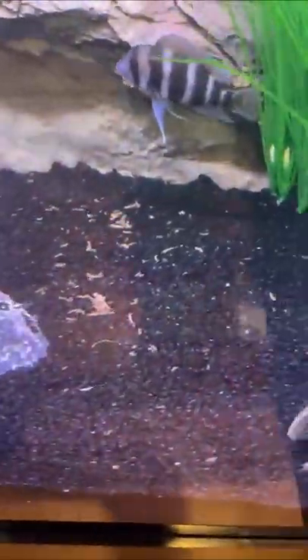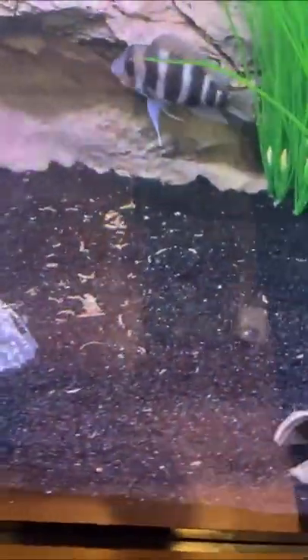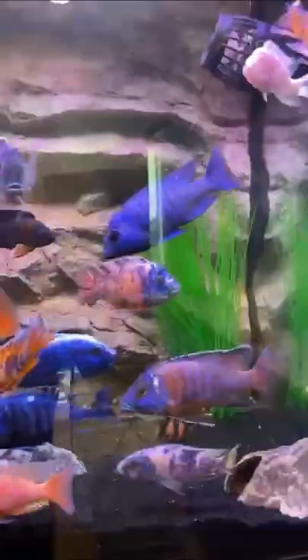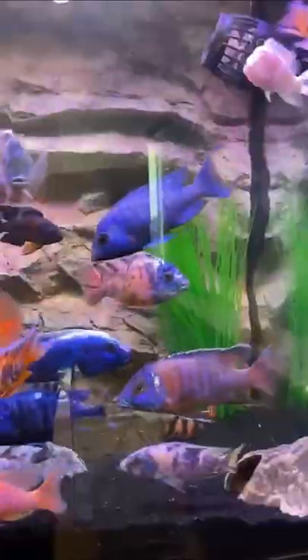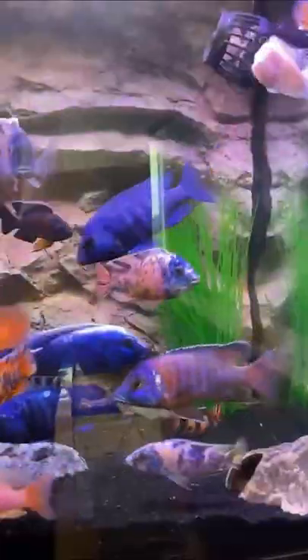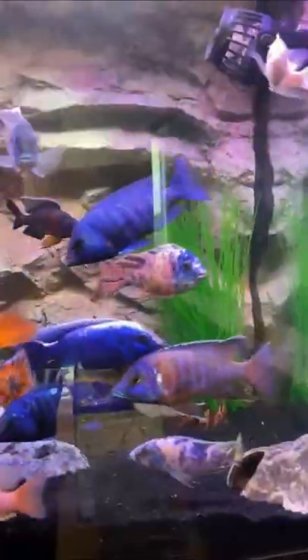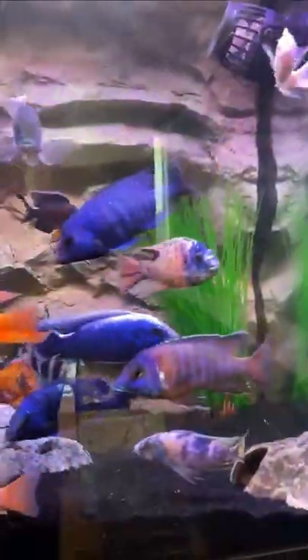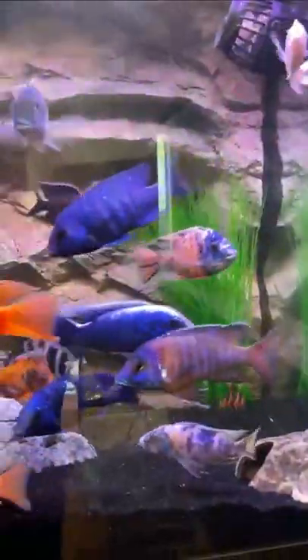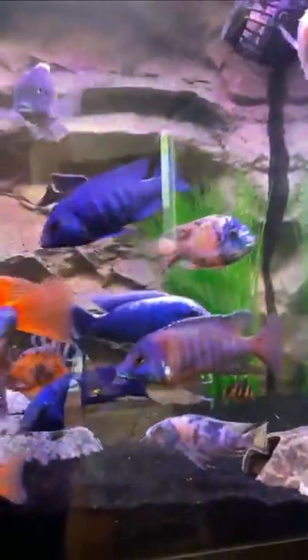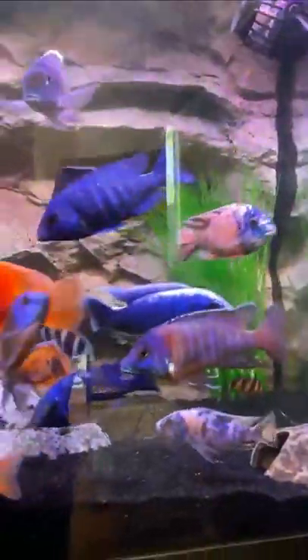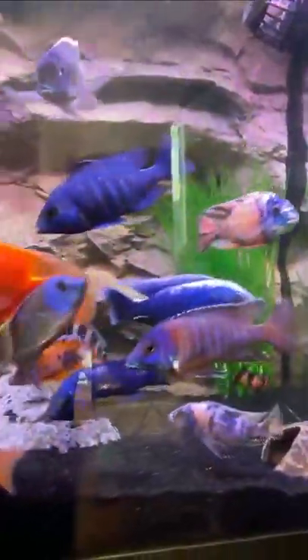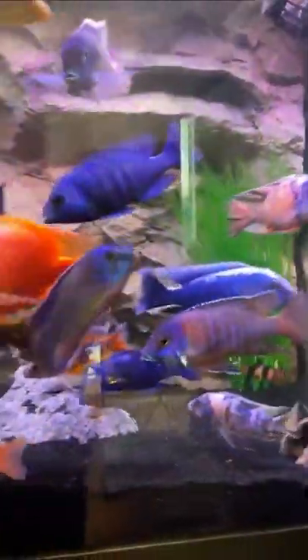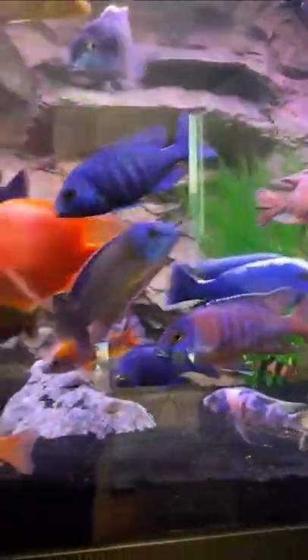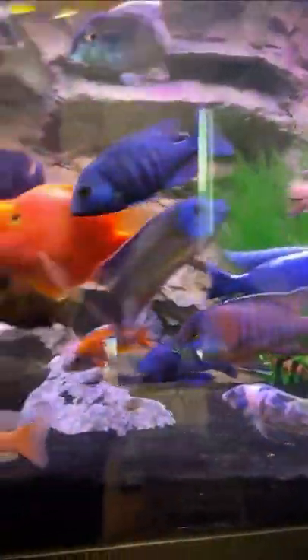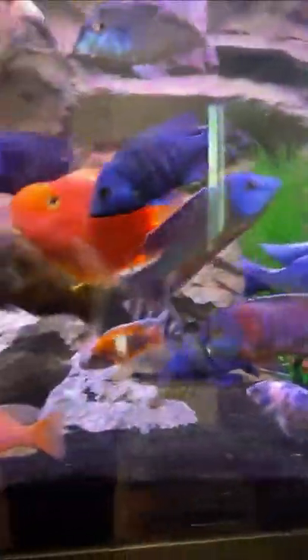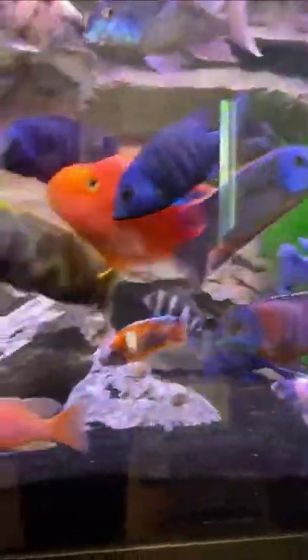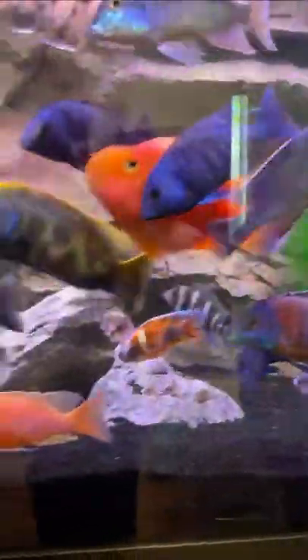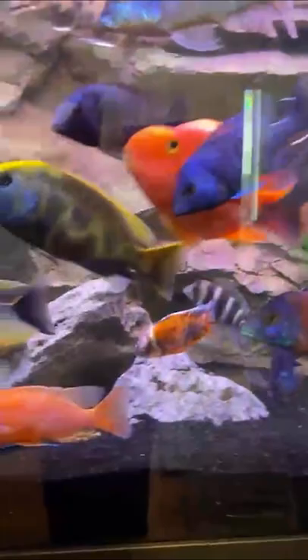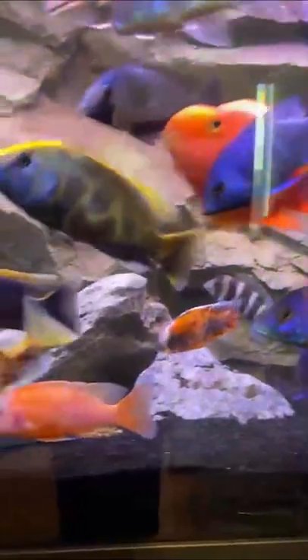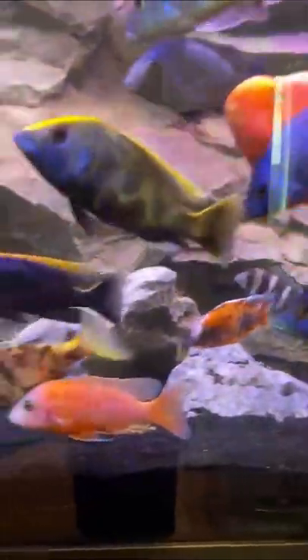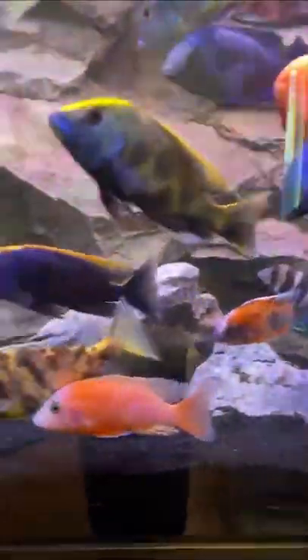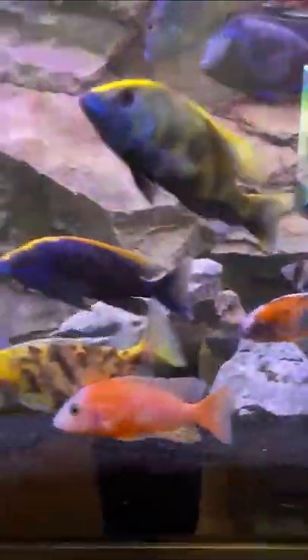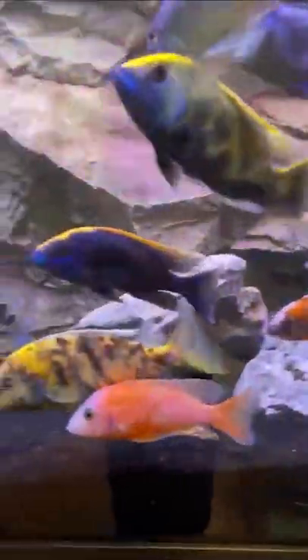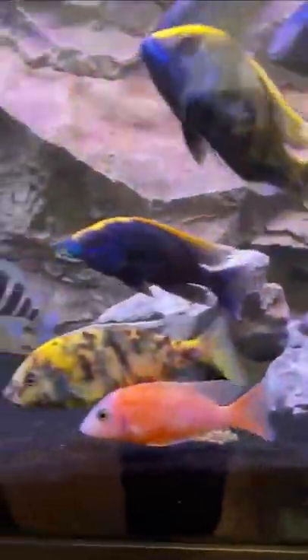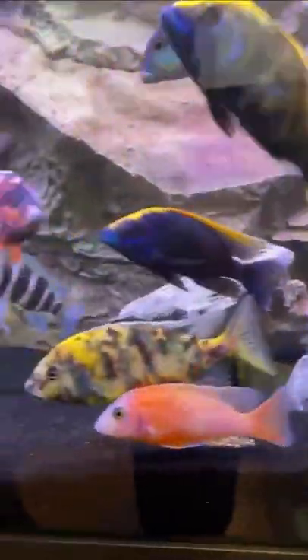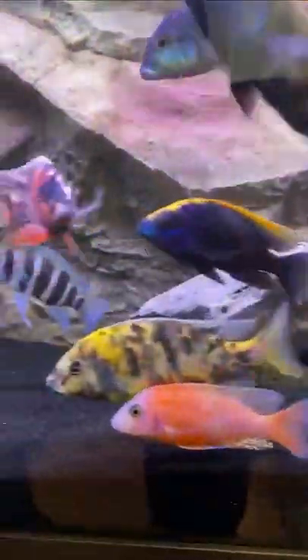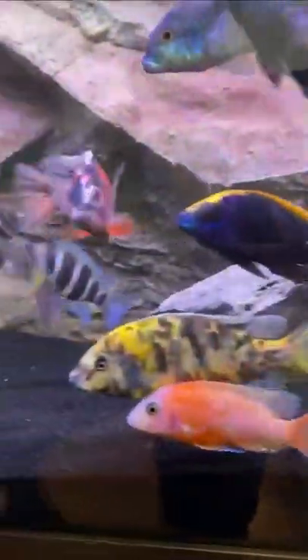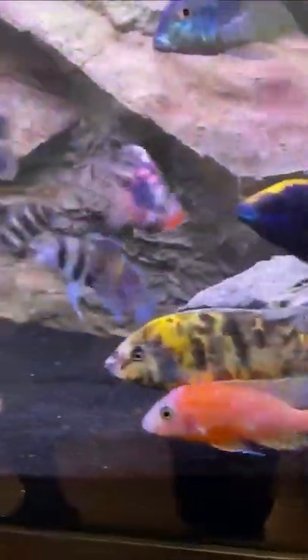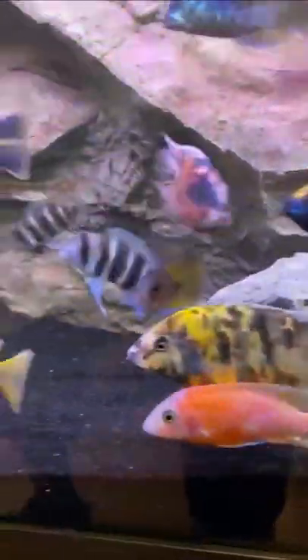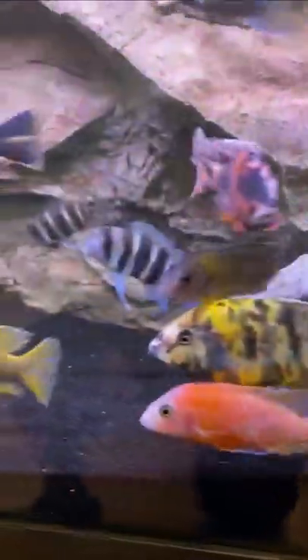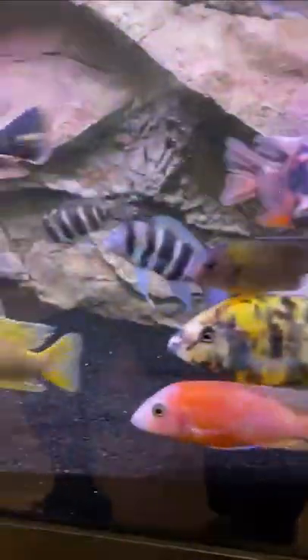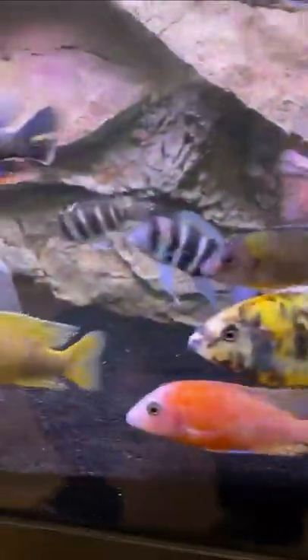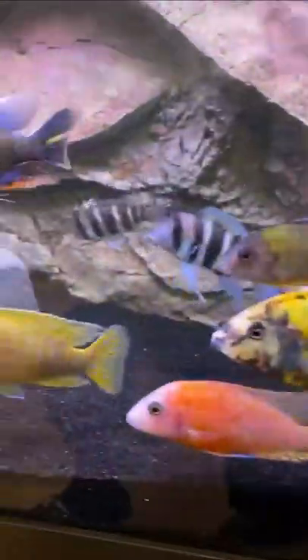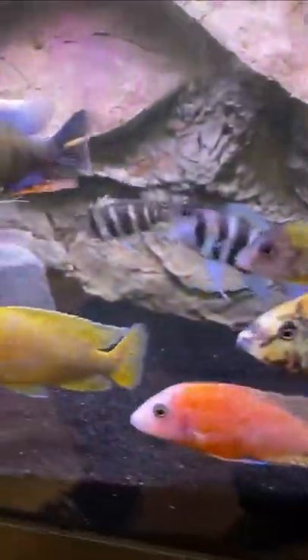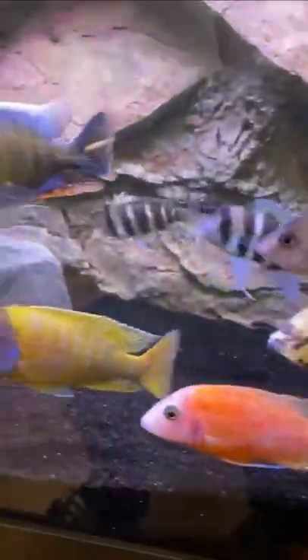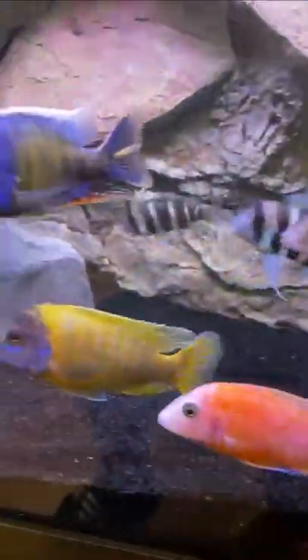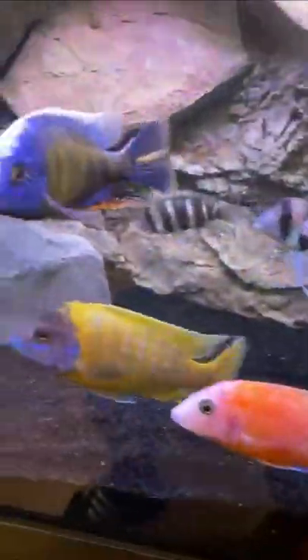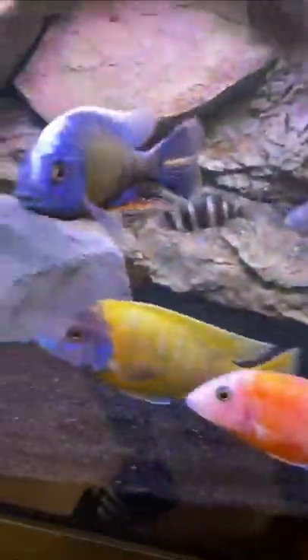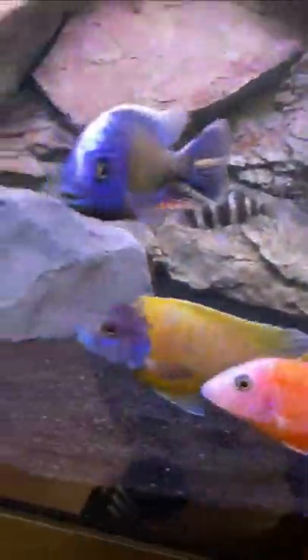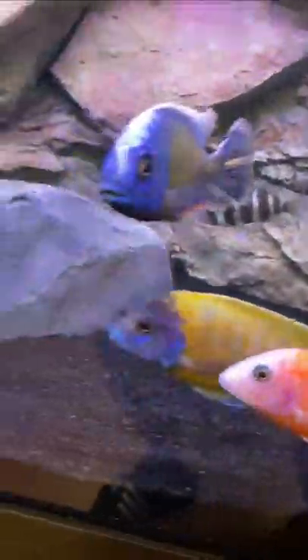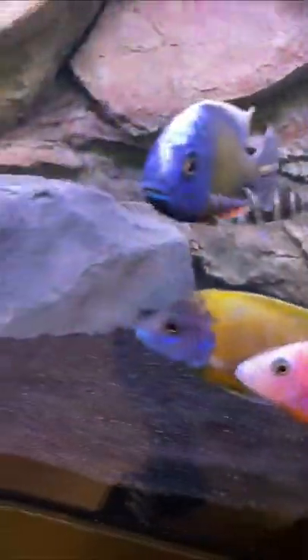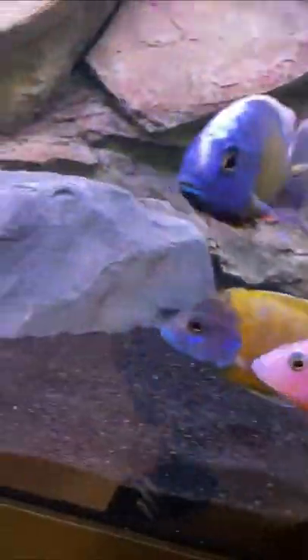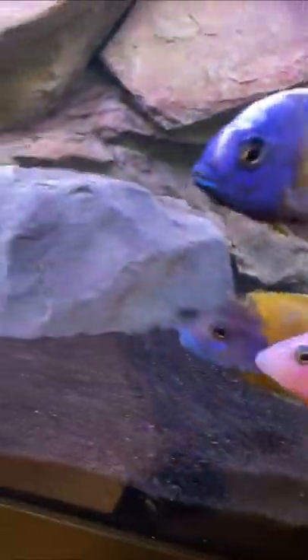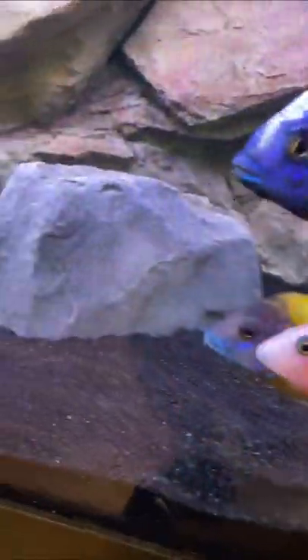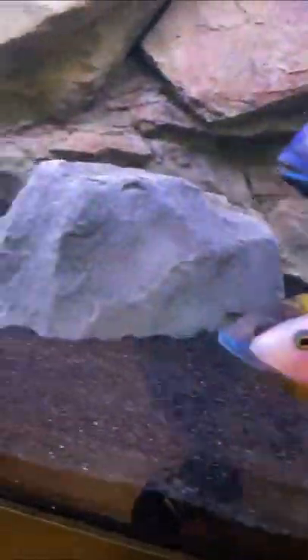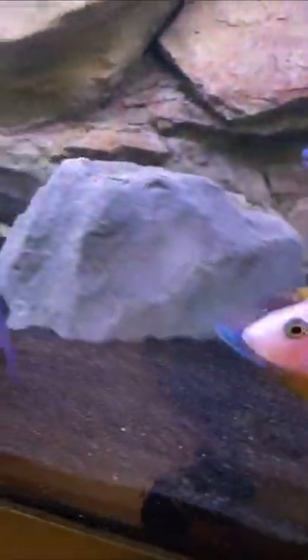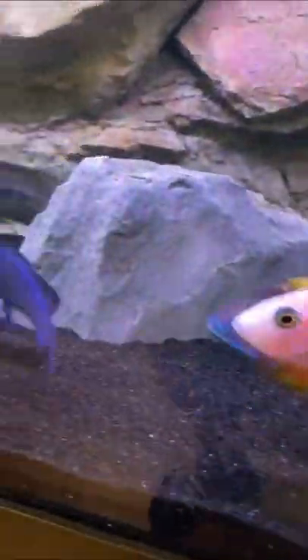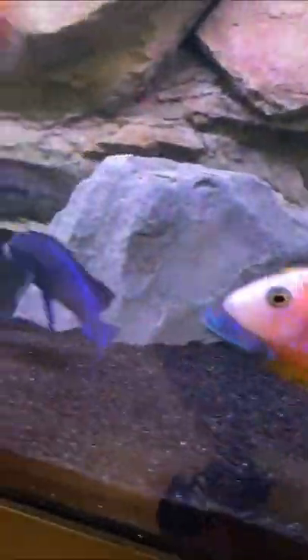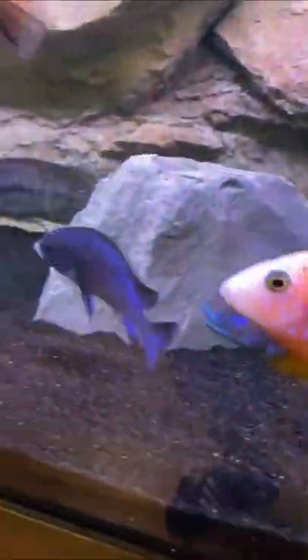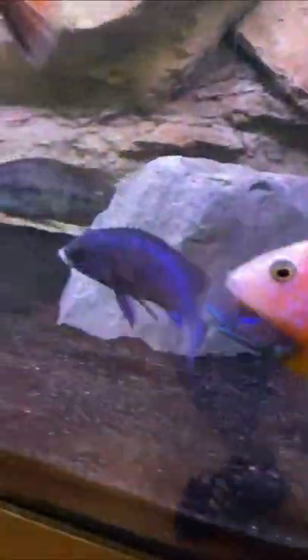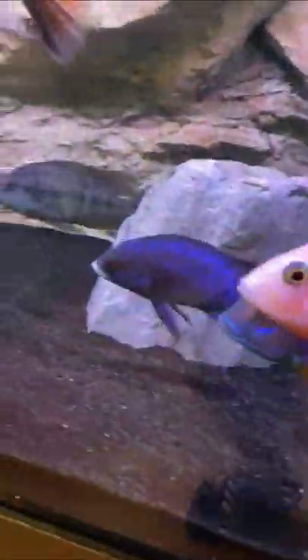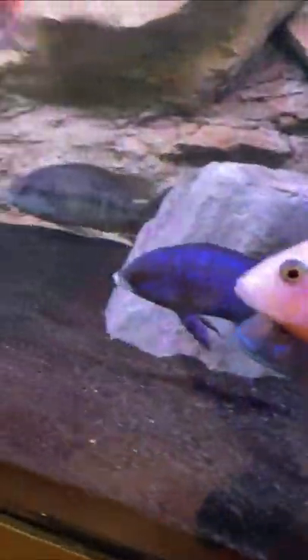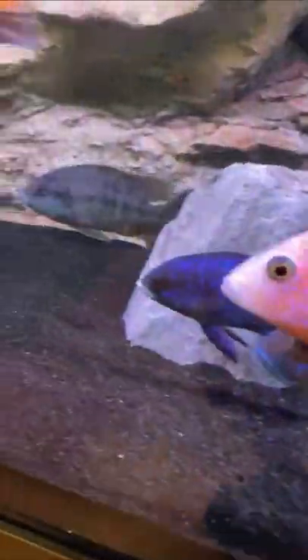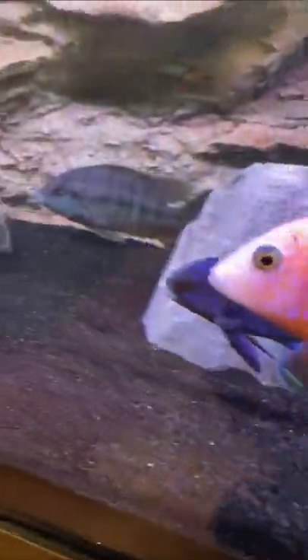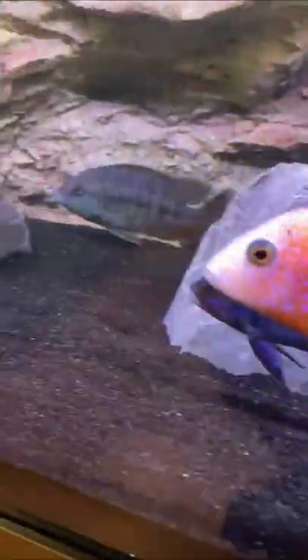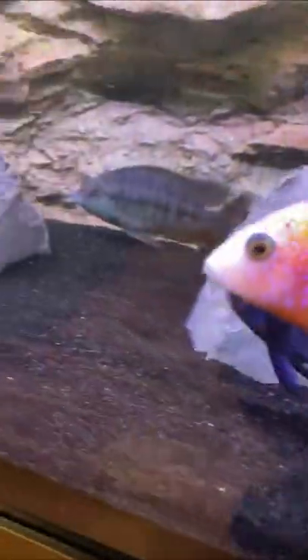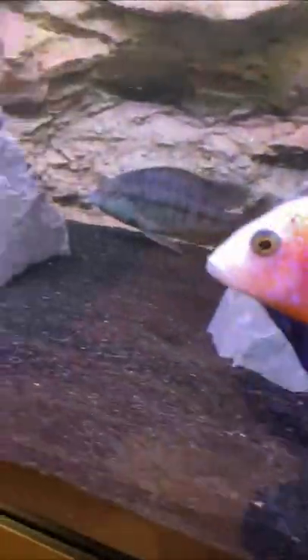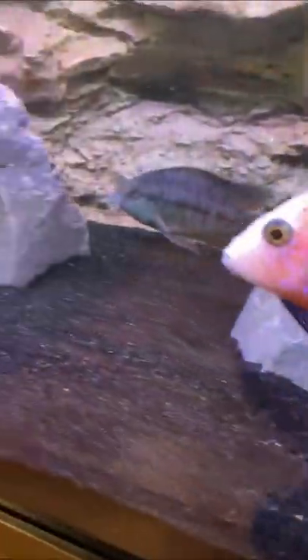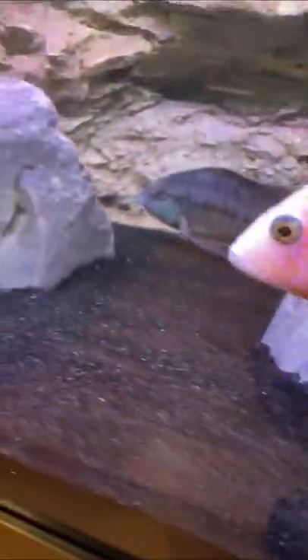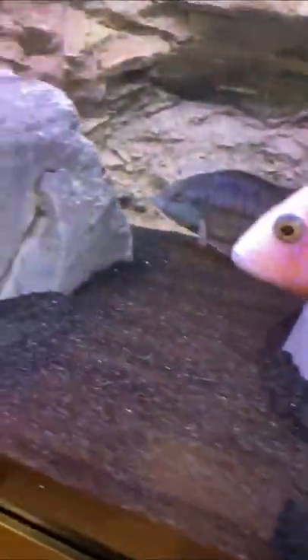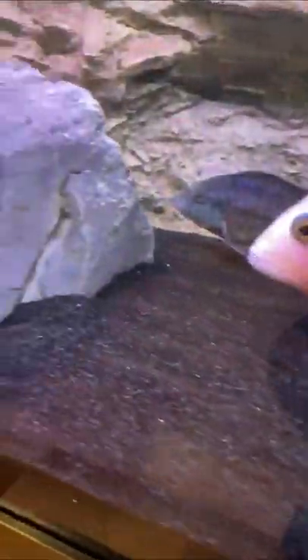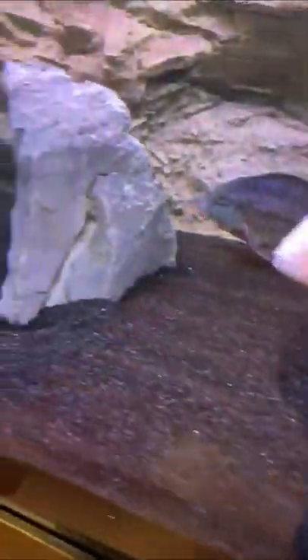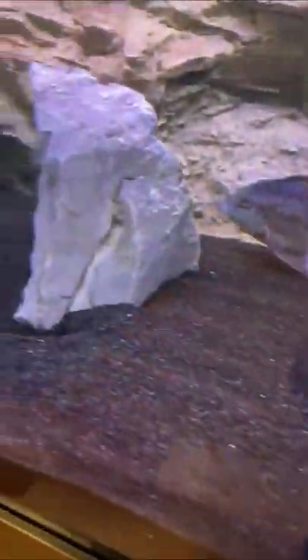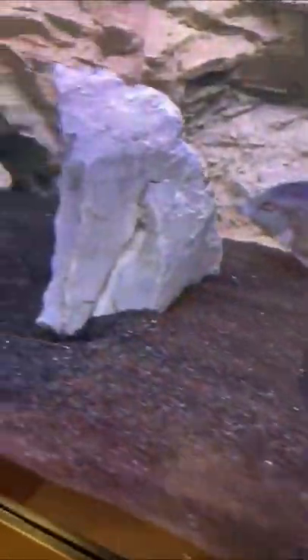But if you position your wave maker correctly, it'll pull all that poop to it so it can find your filter intake. Mine are behind the background.